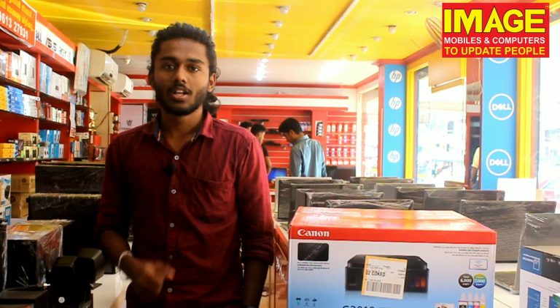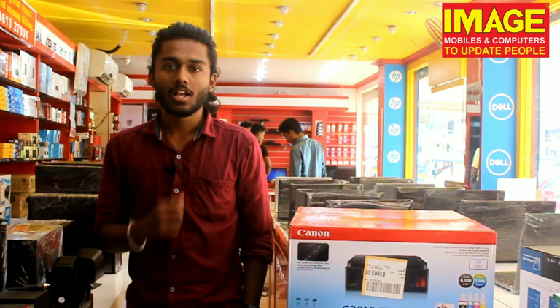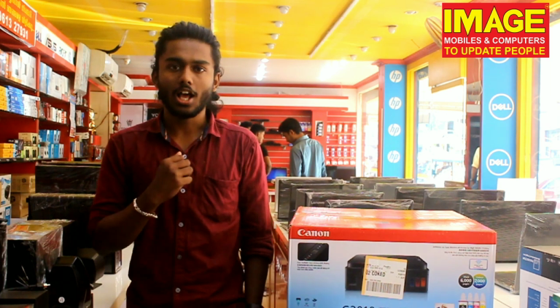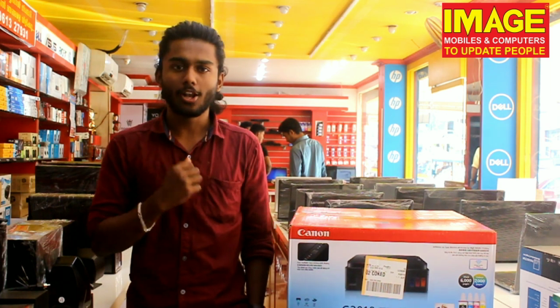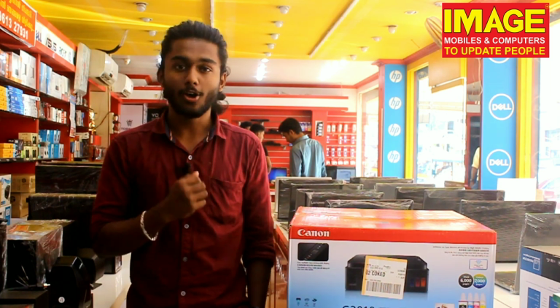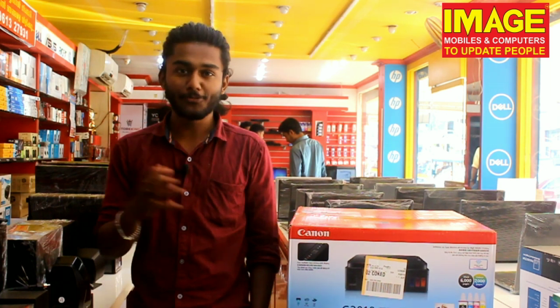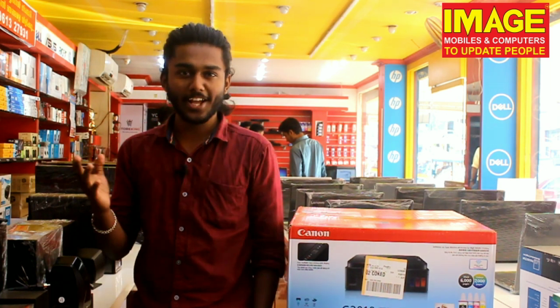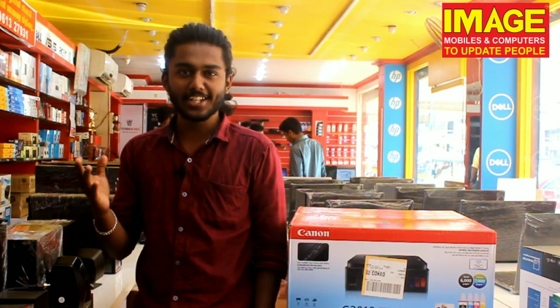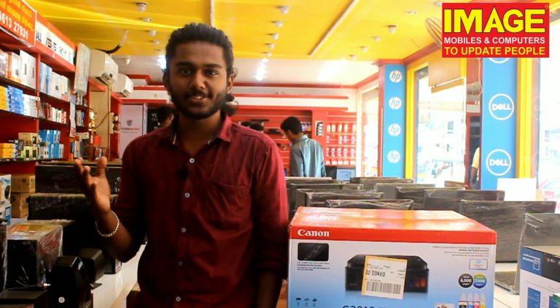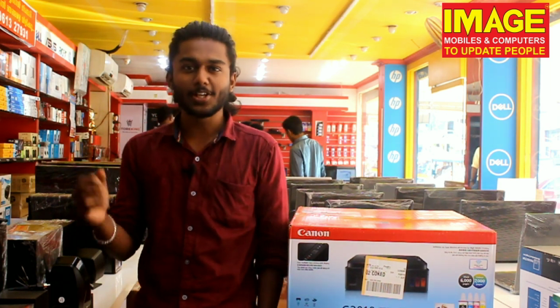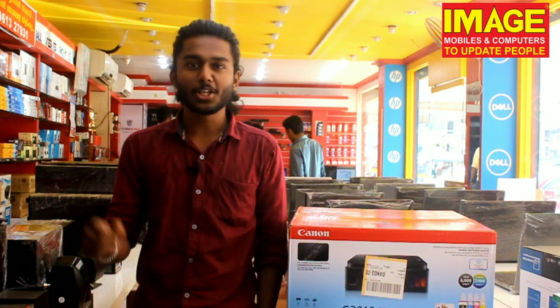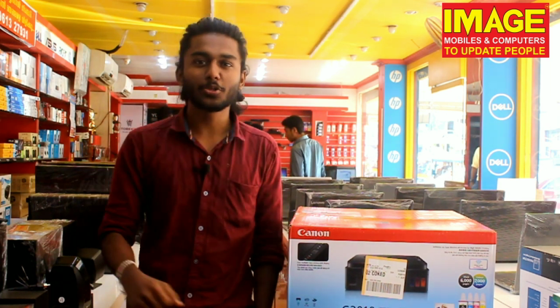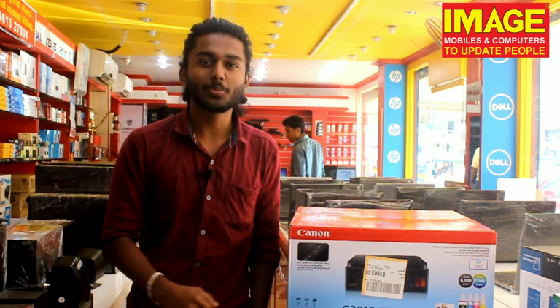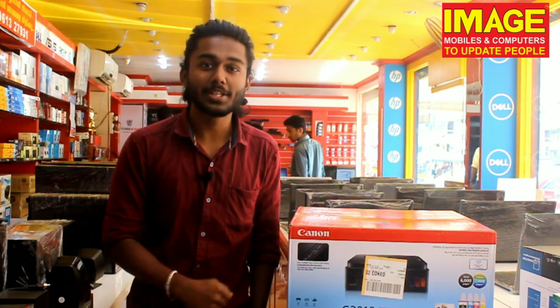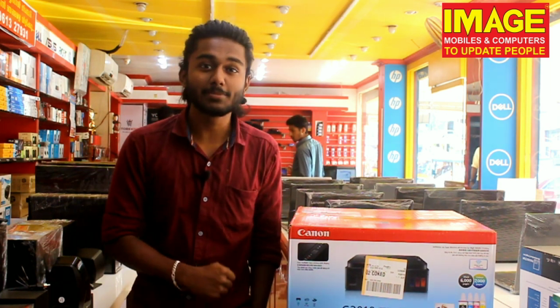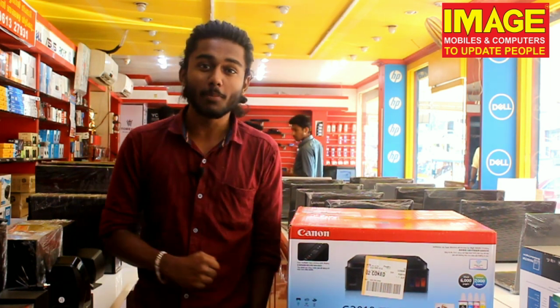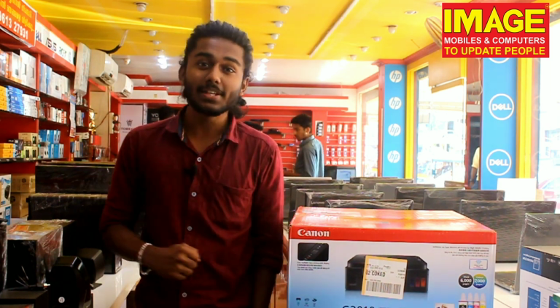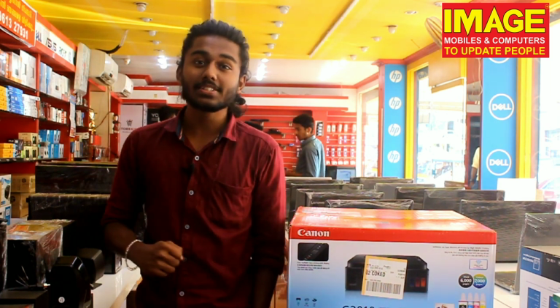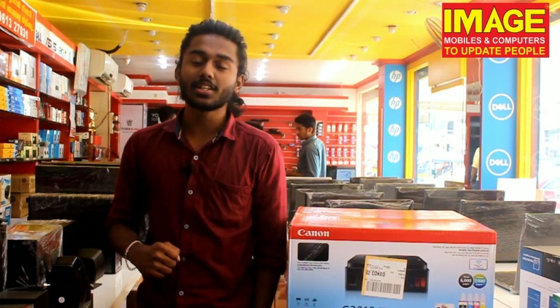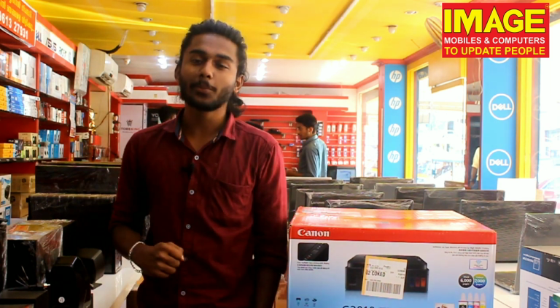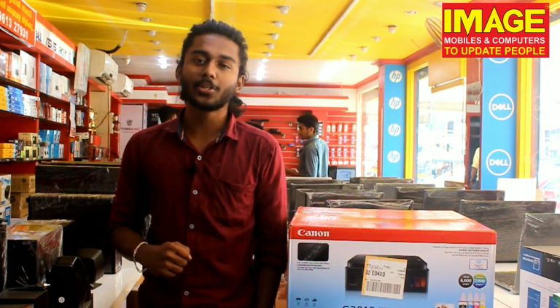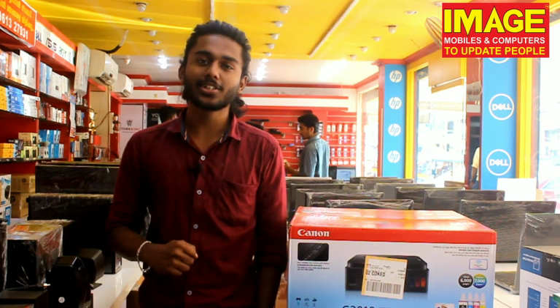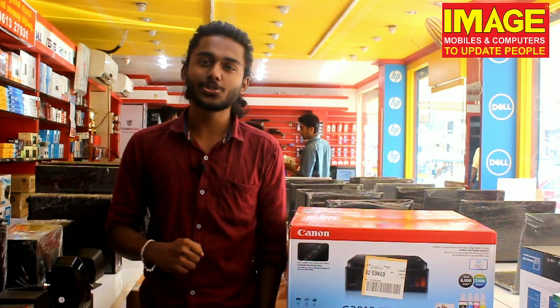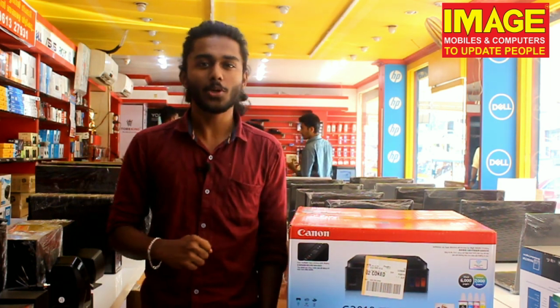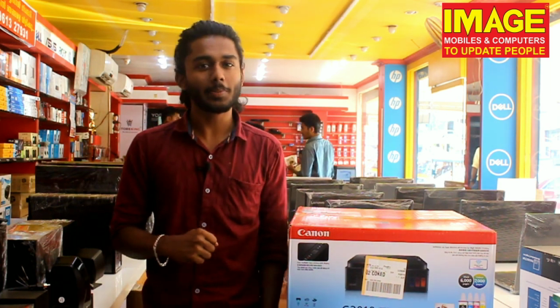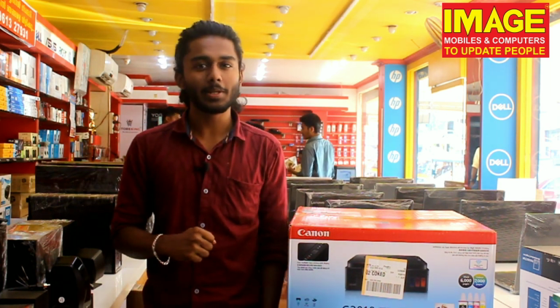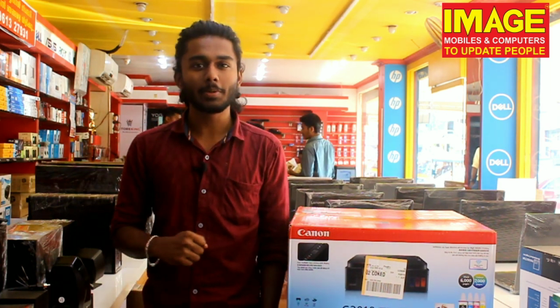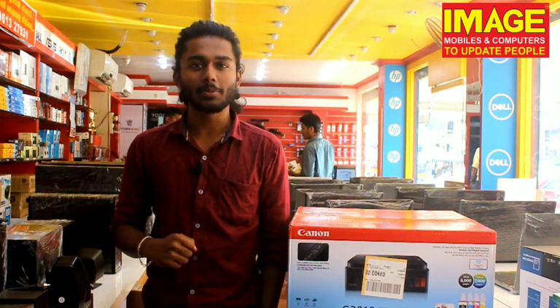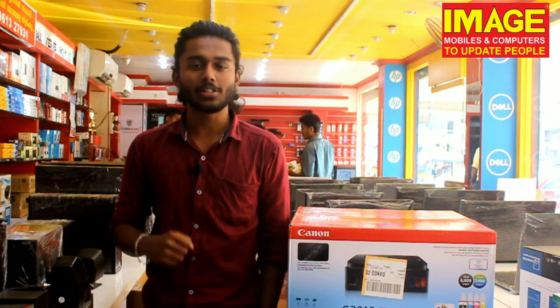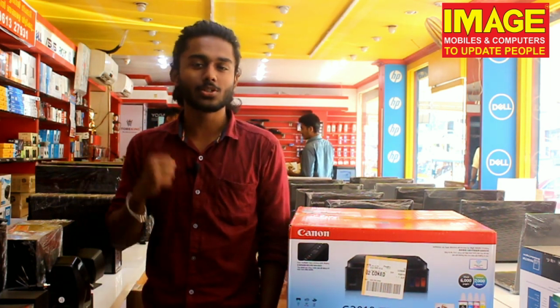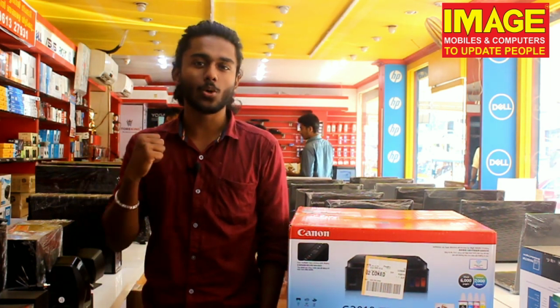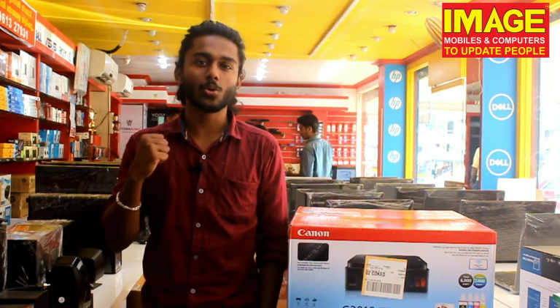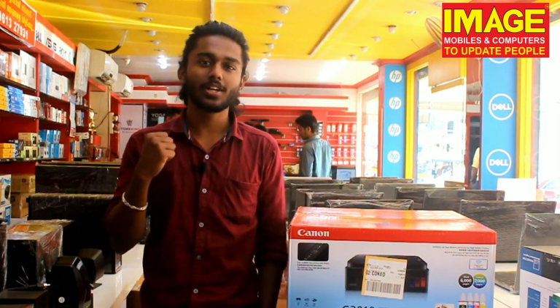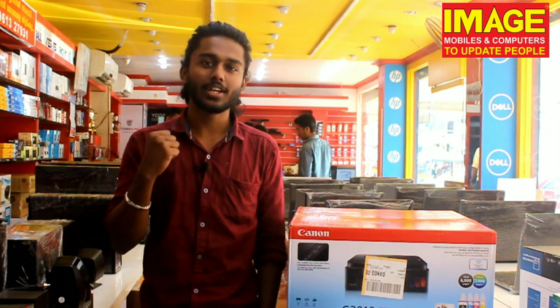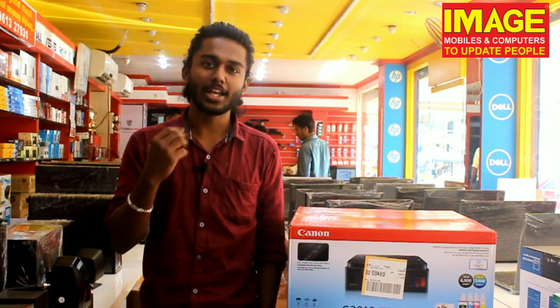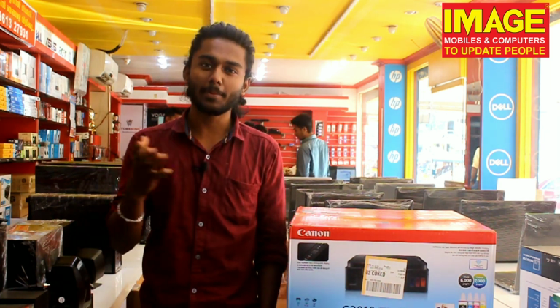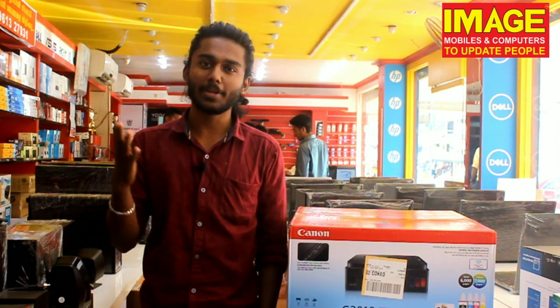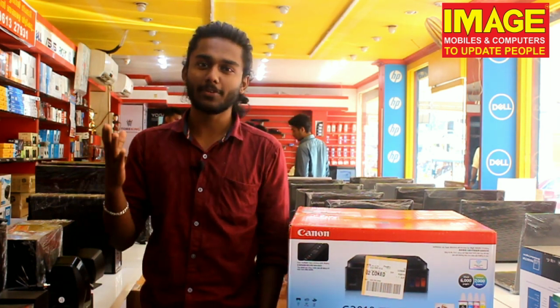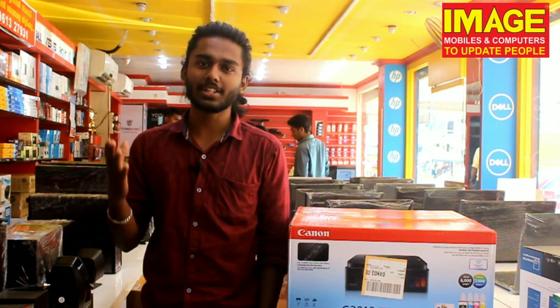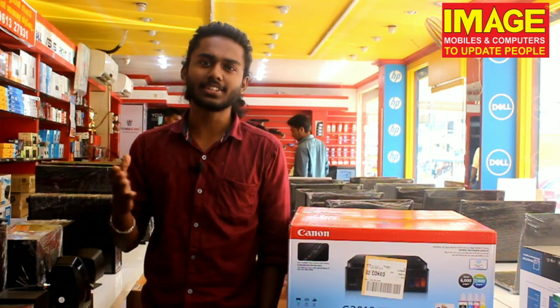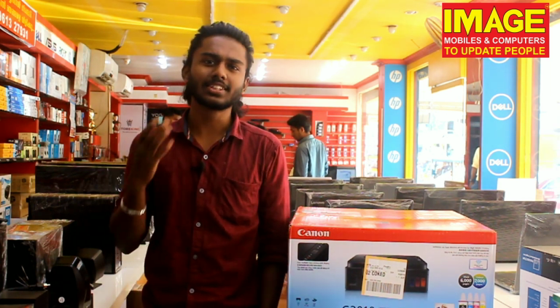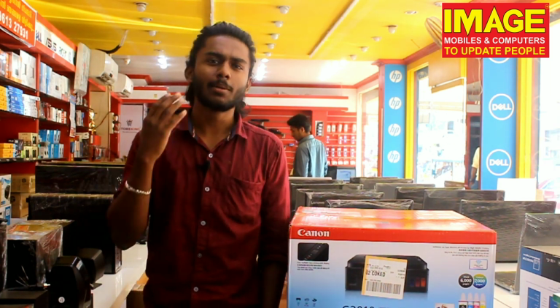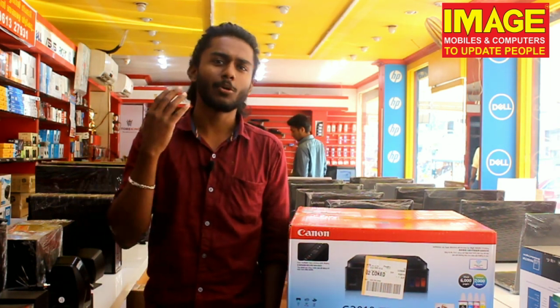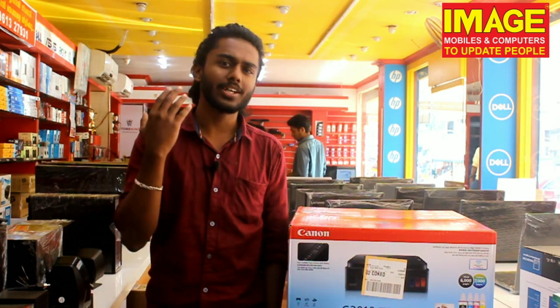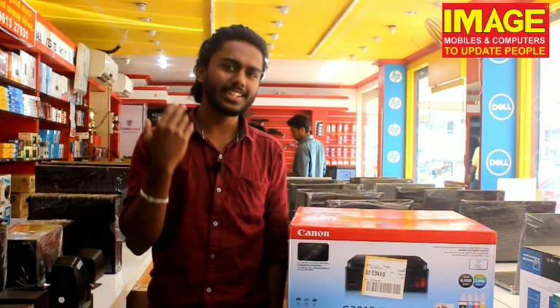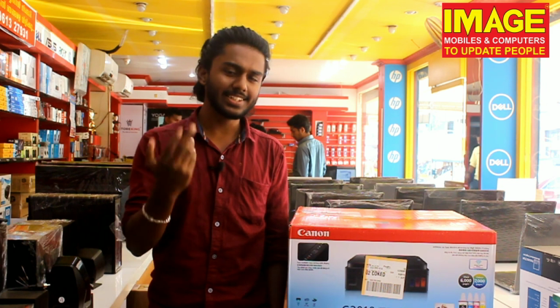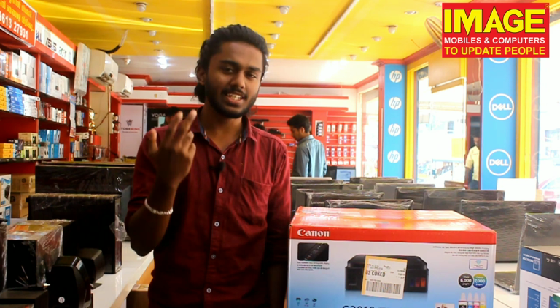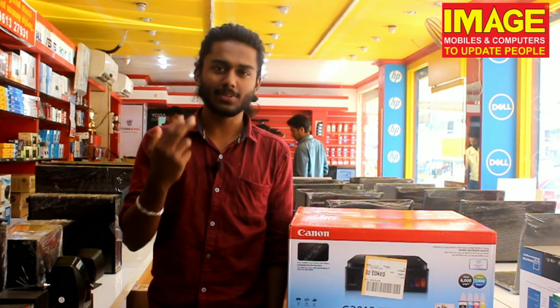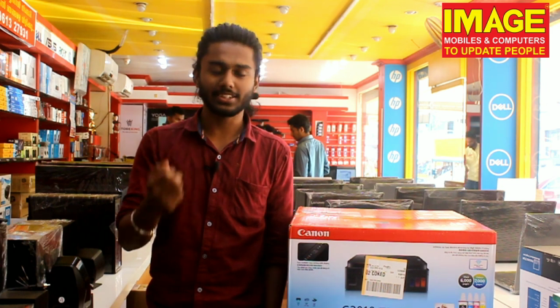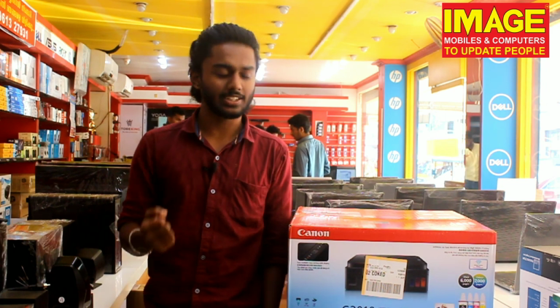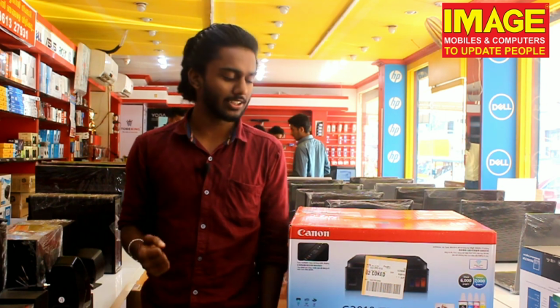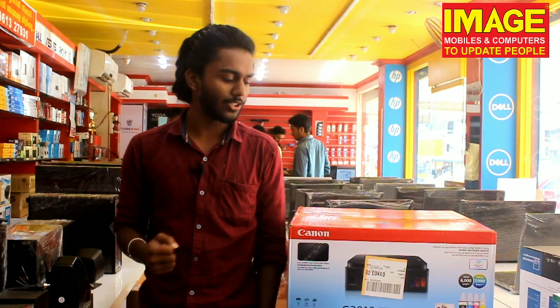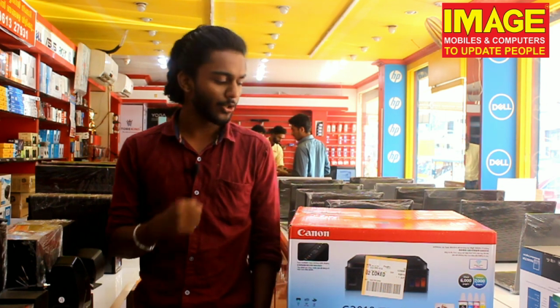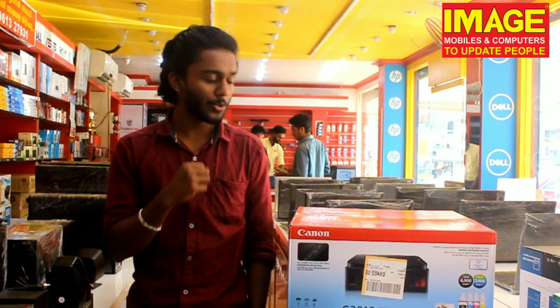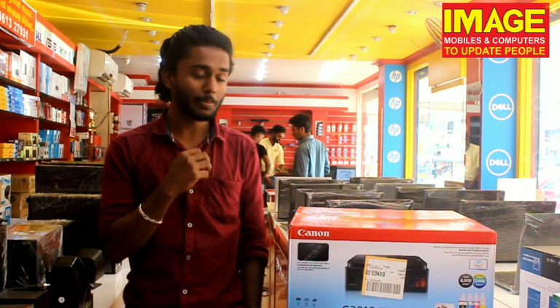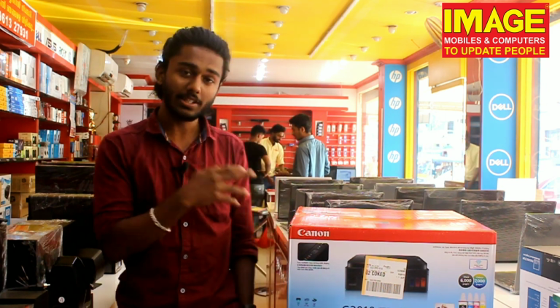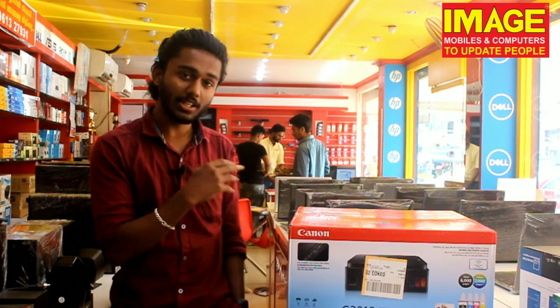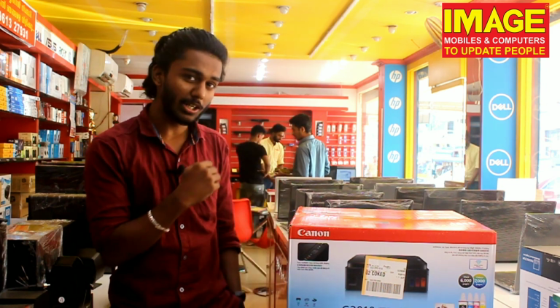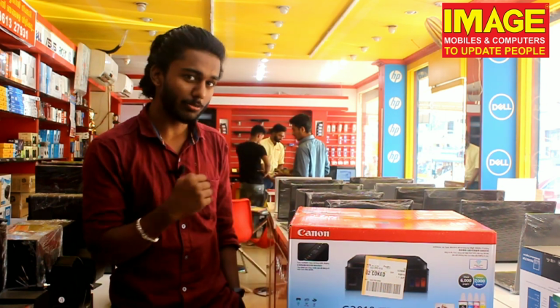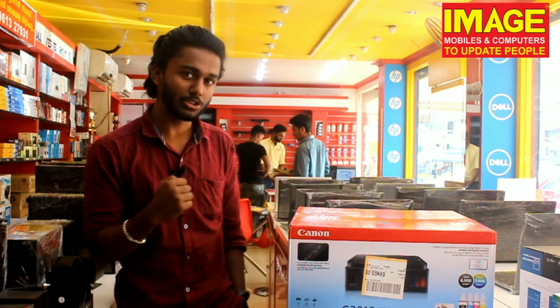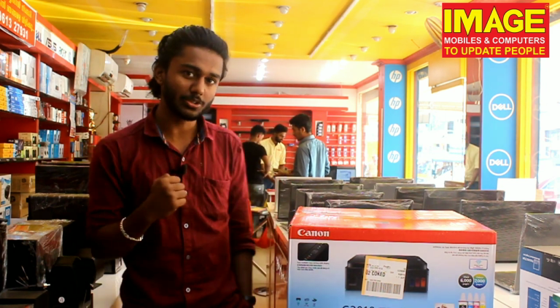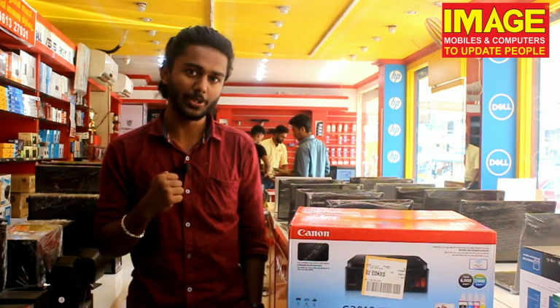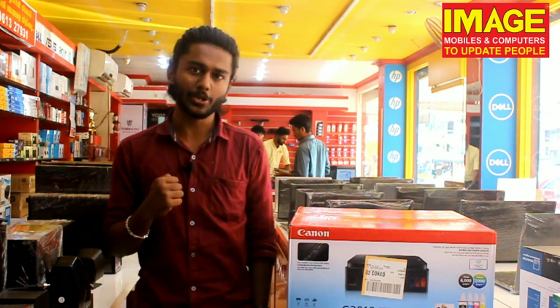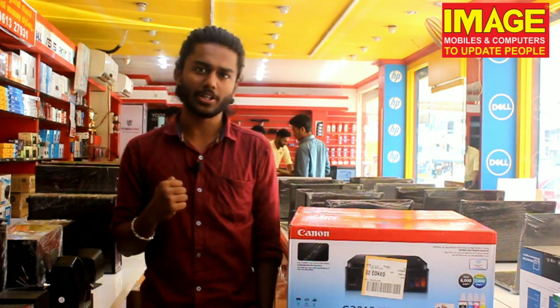Hello friends! Welcome to Image Mobiles and Computers update. My name is Vindas. What you want is a printer unboxing video.